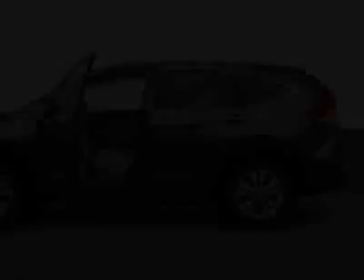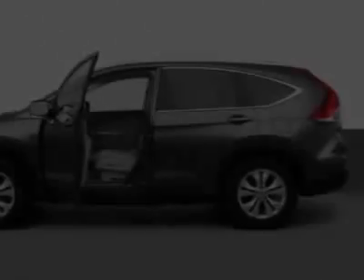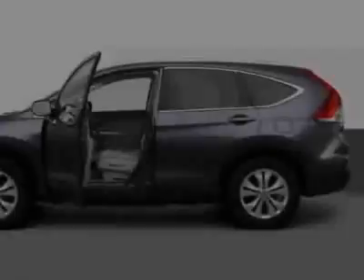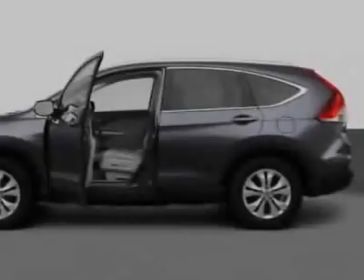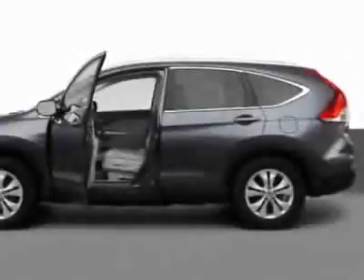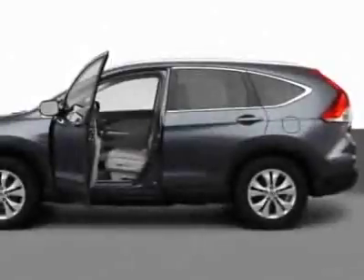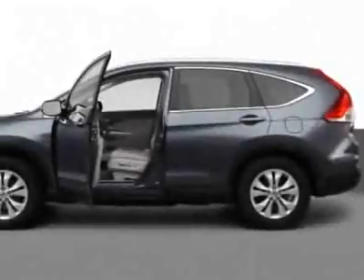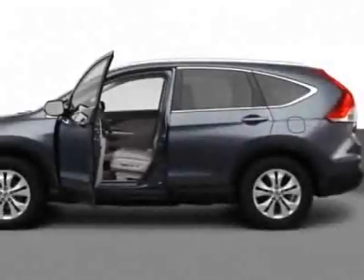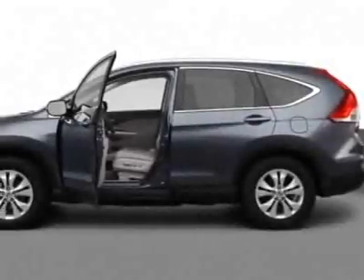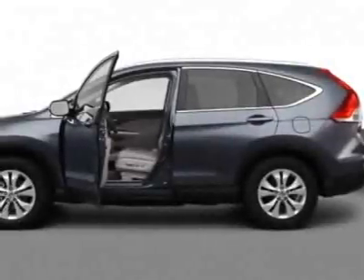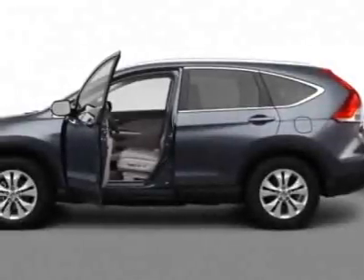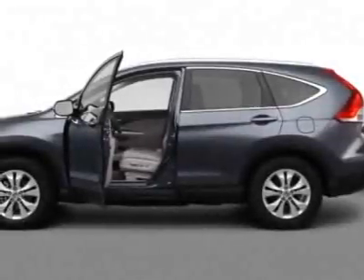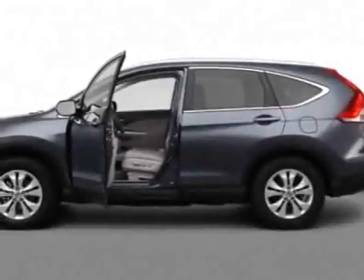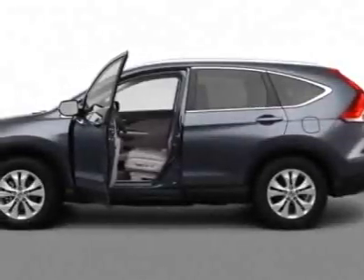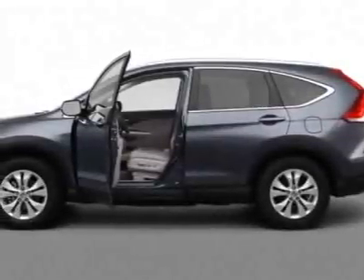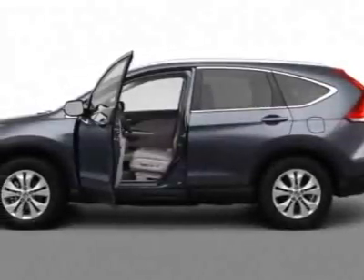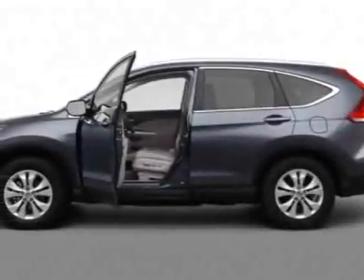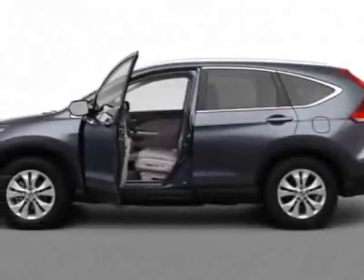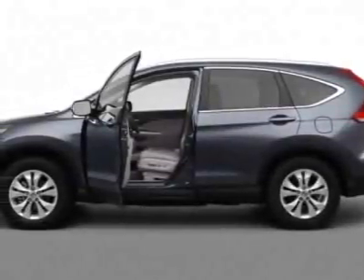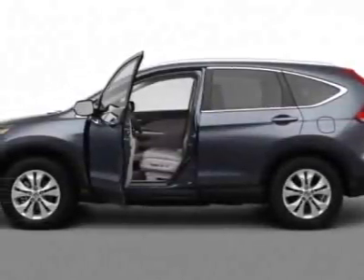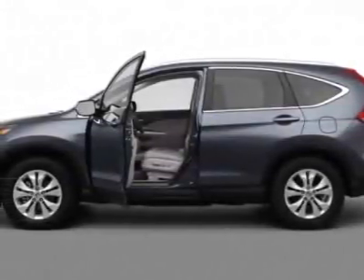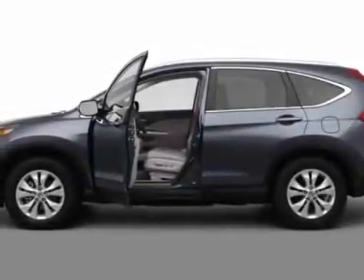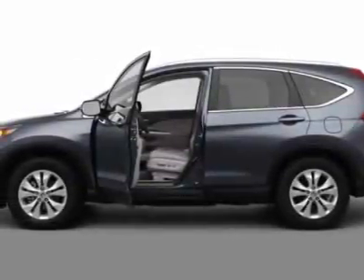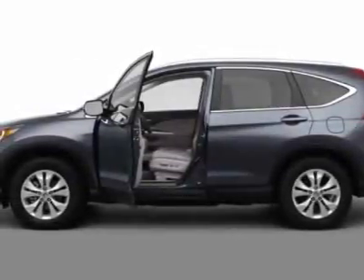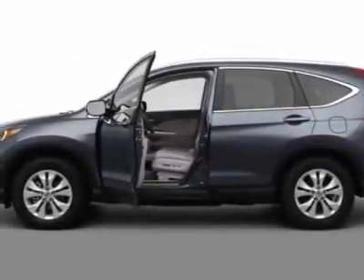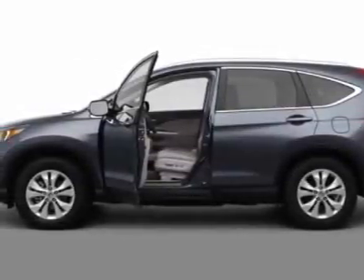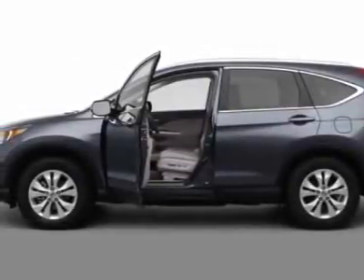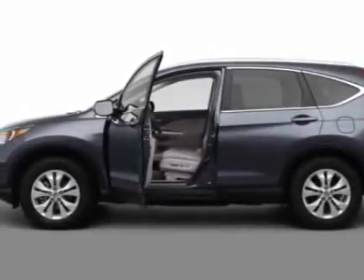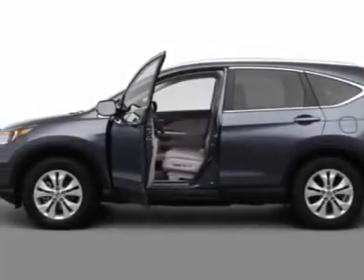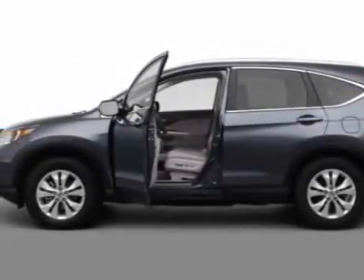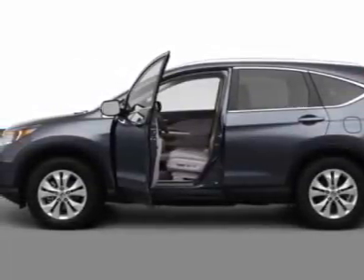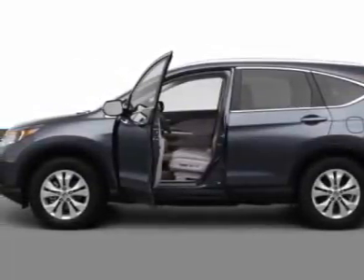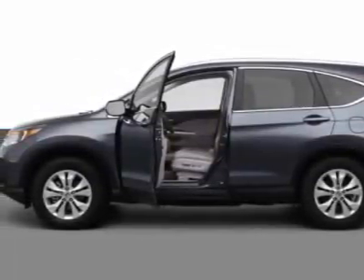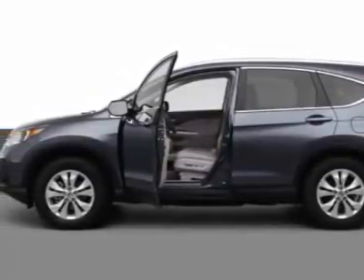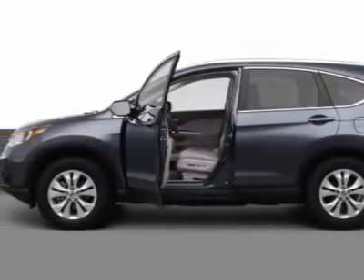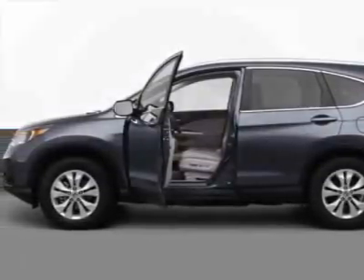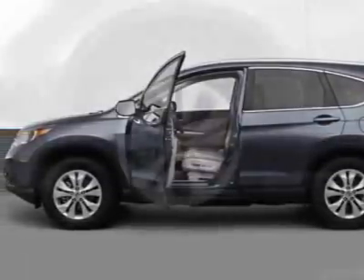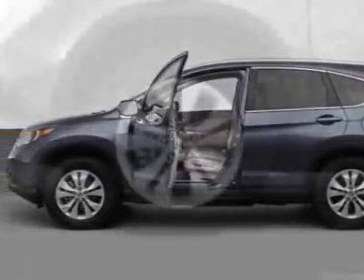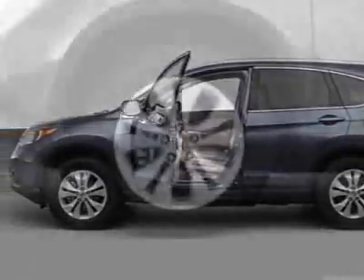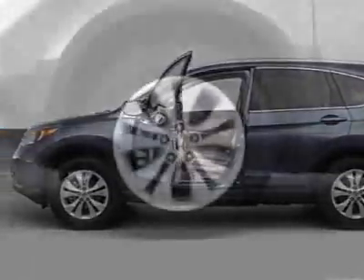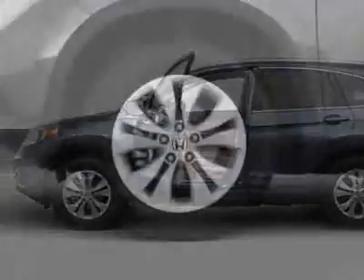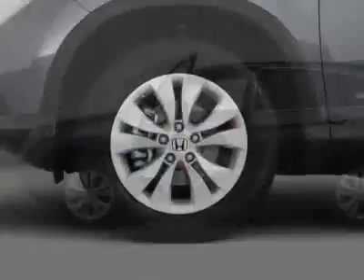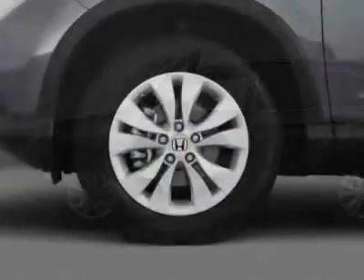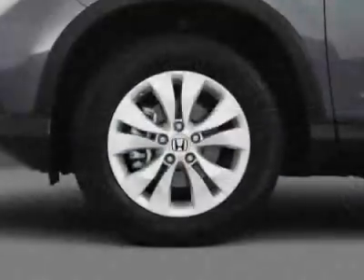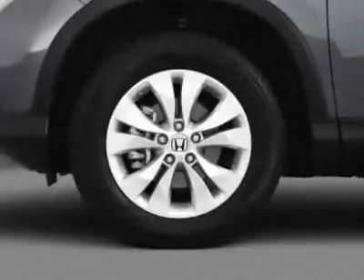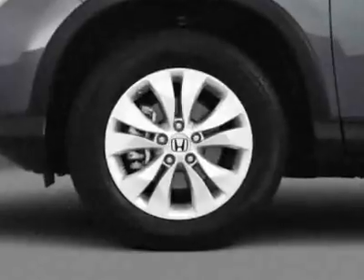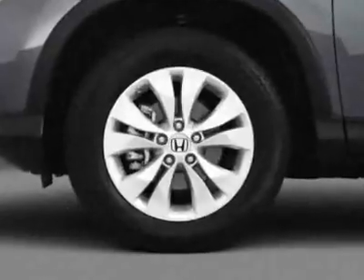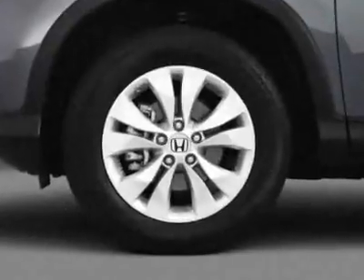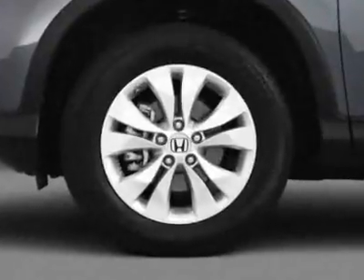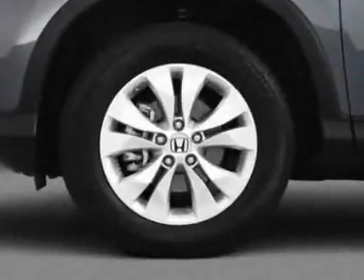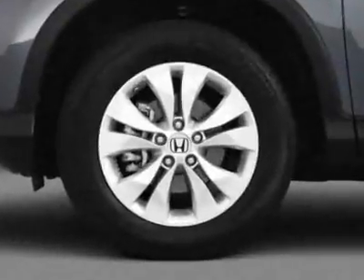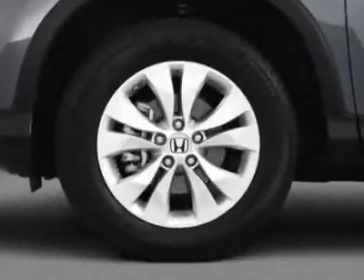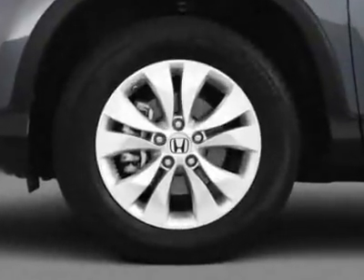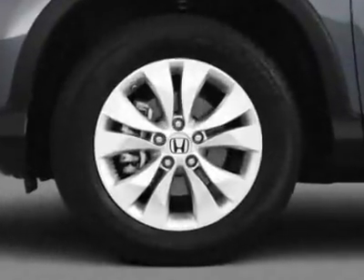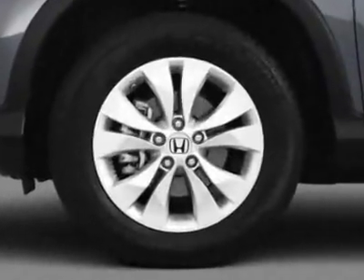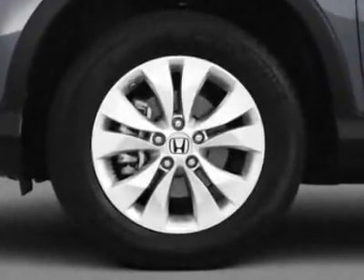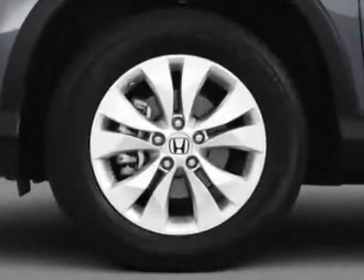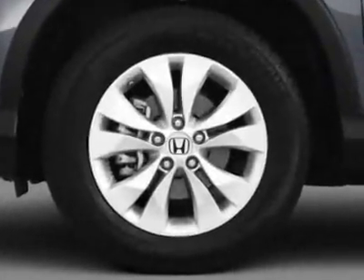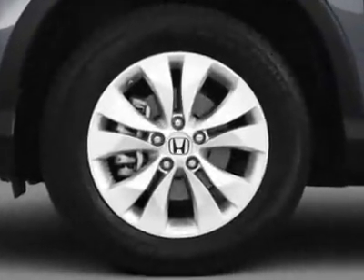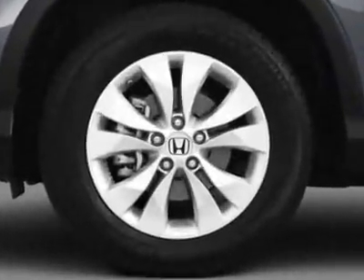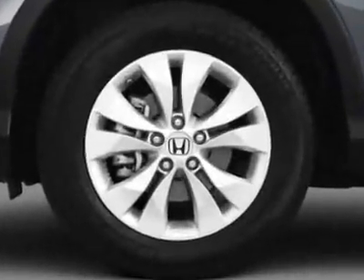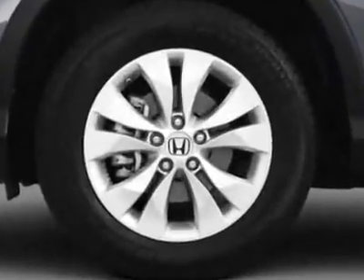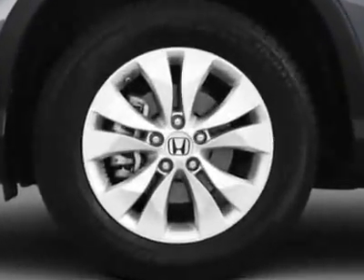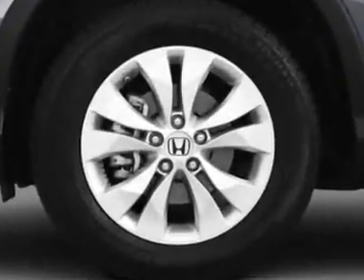Check out this new 2012 Honda CR-V. For your protection, this vehicle has a full factory warranty.